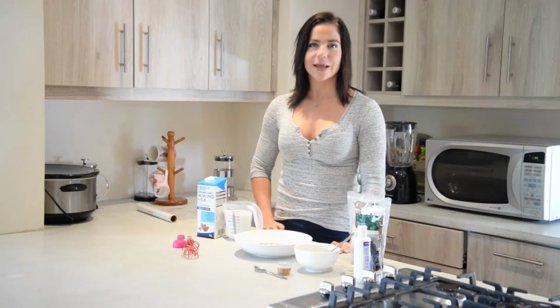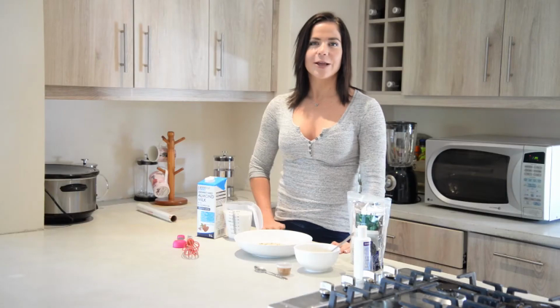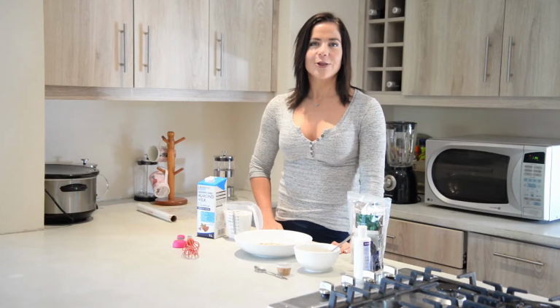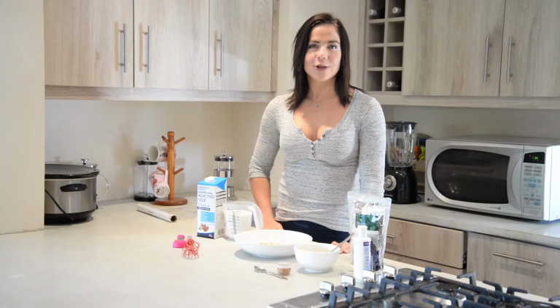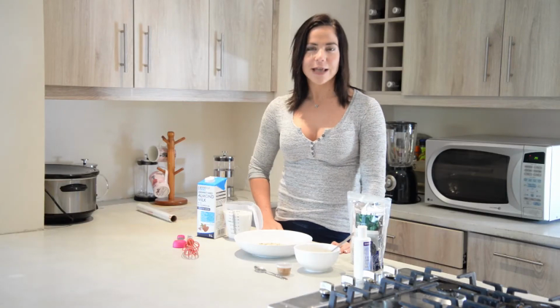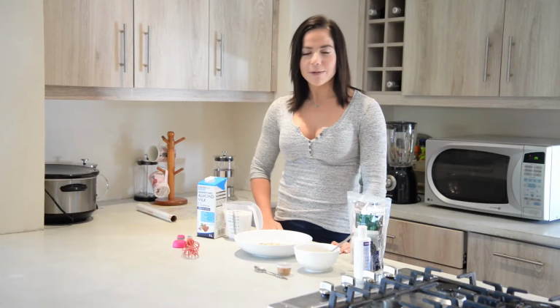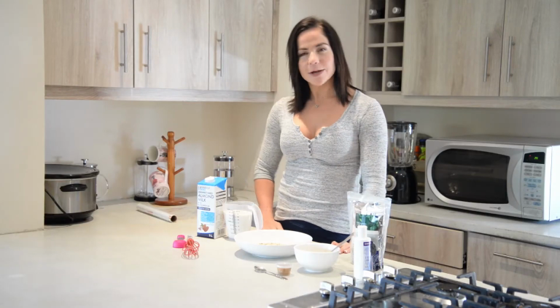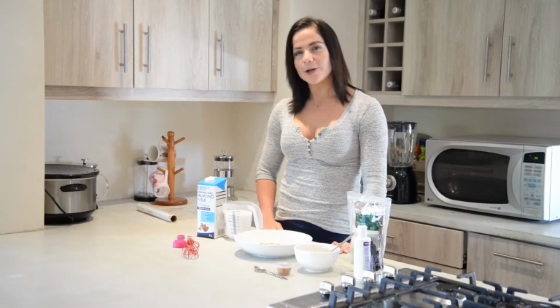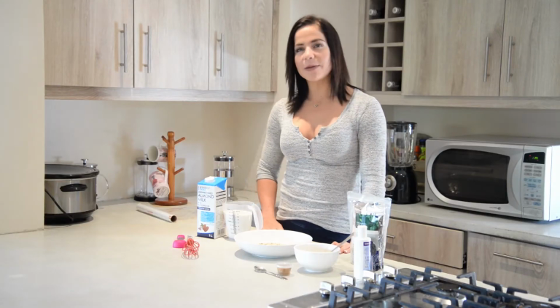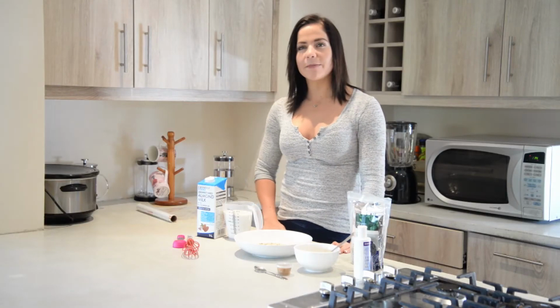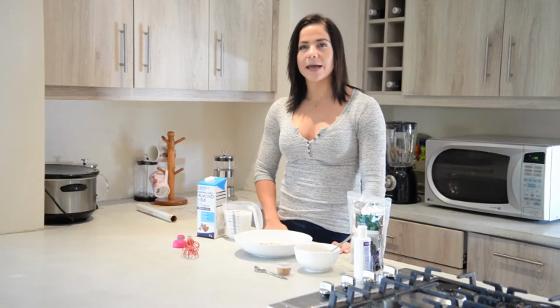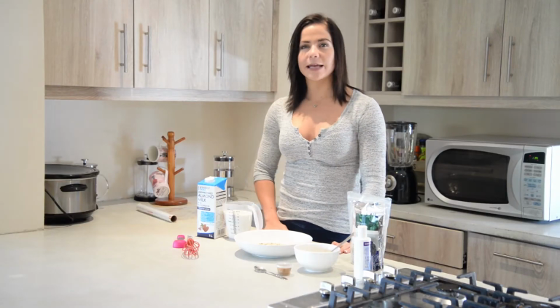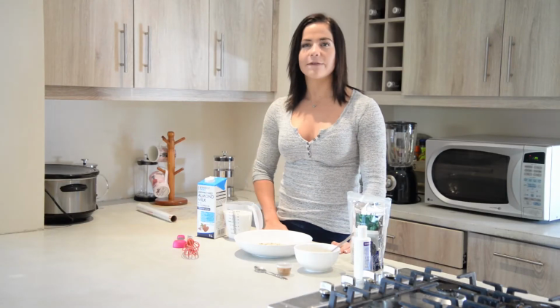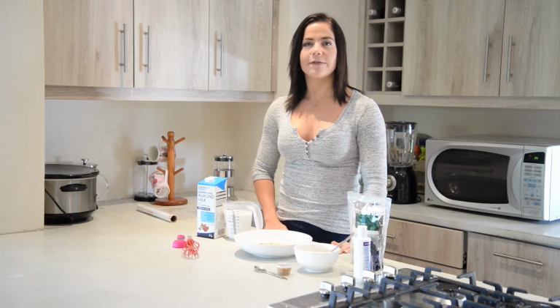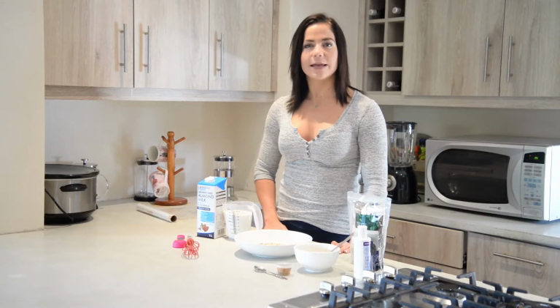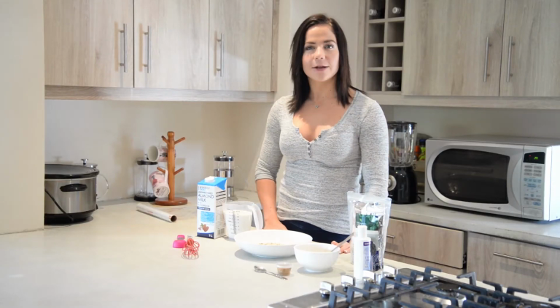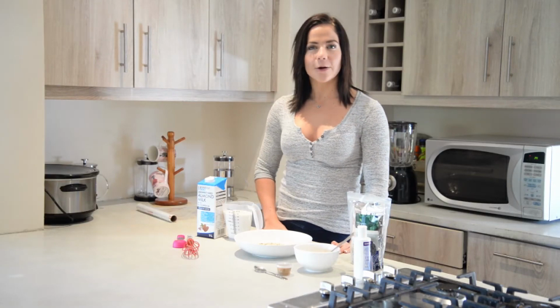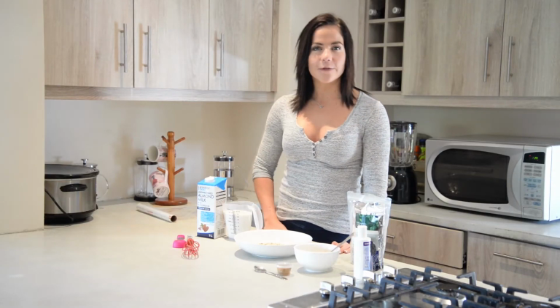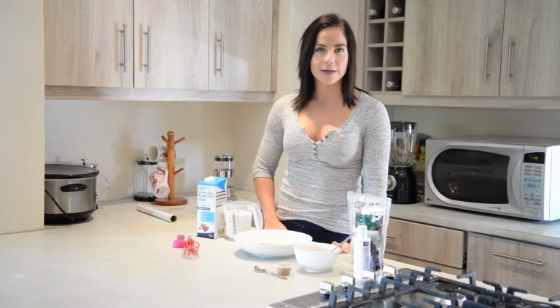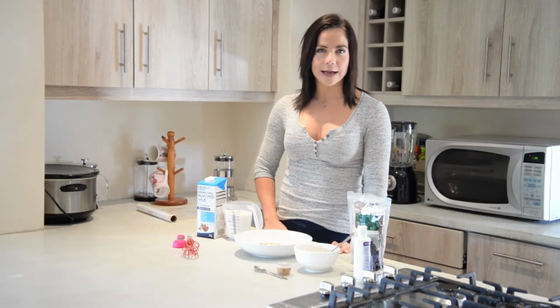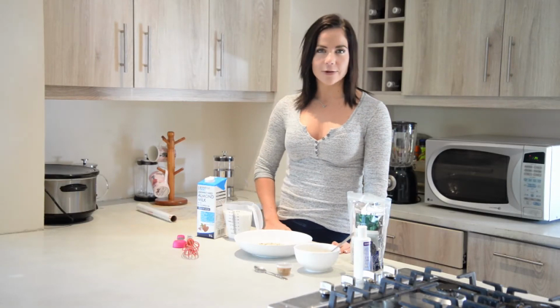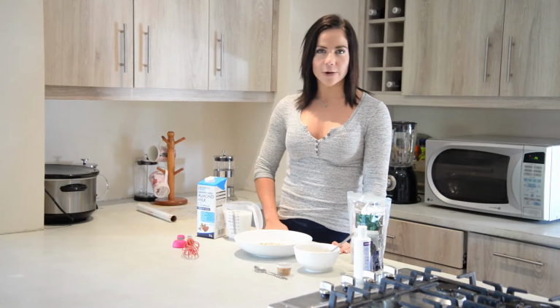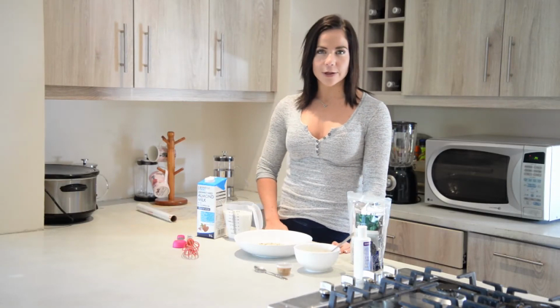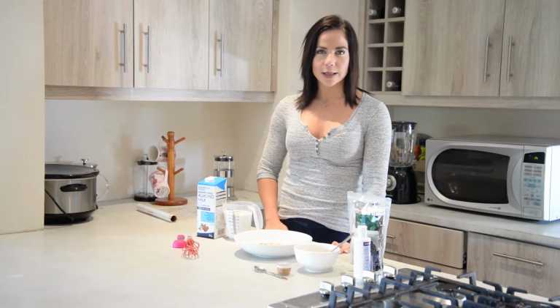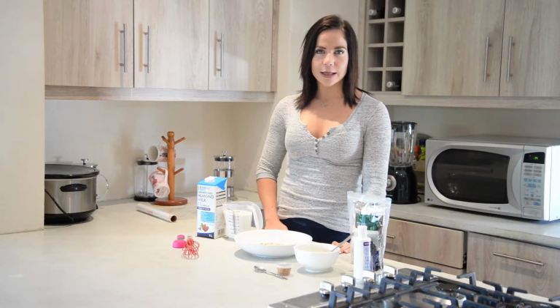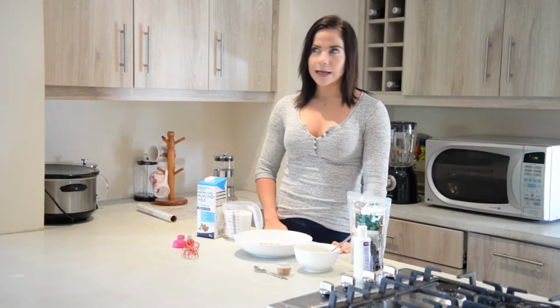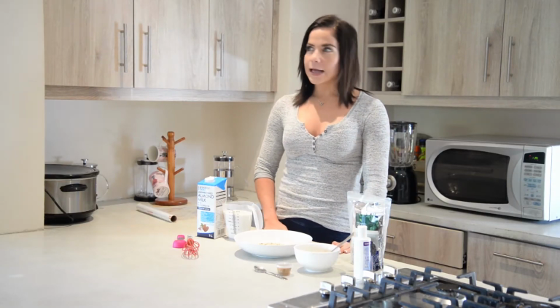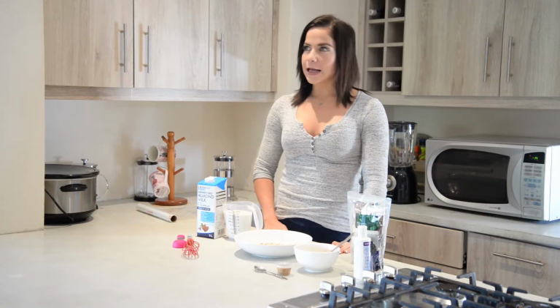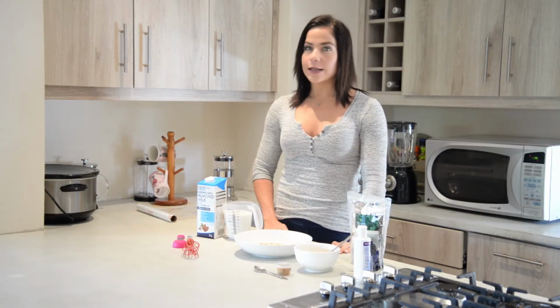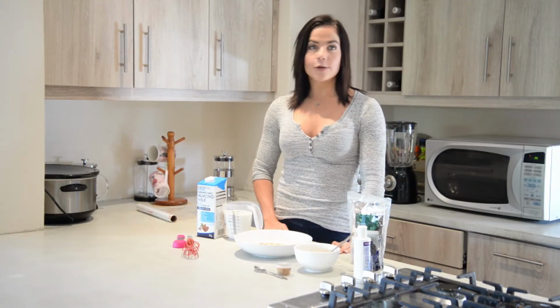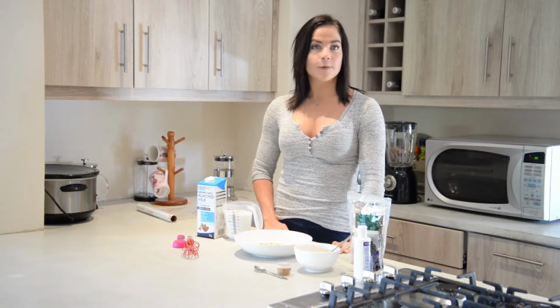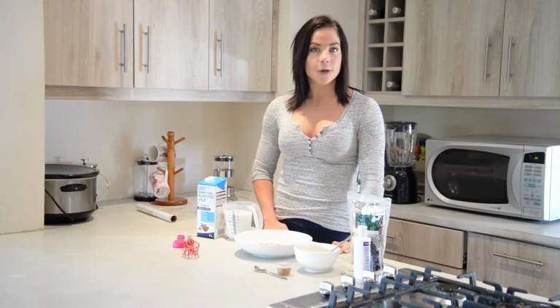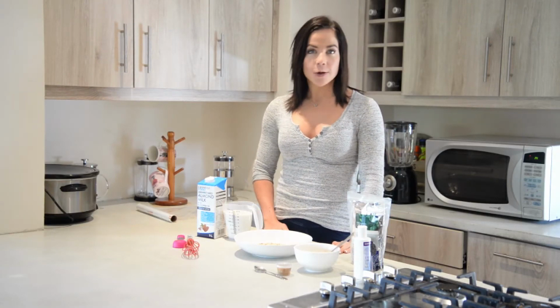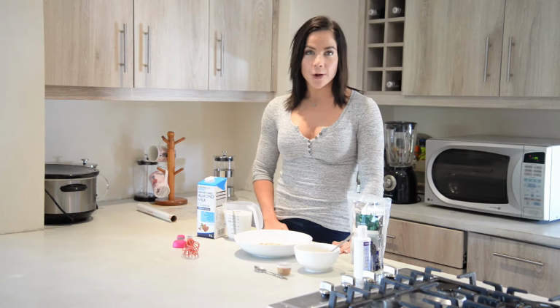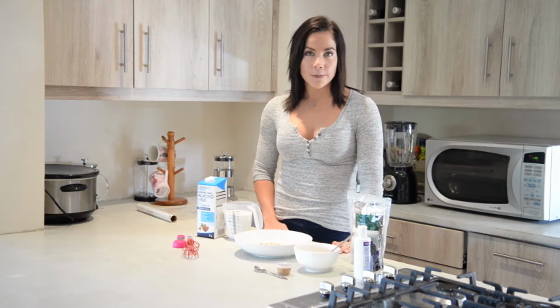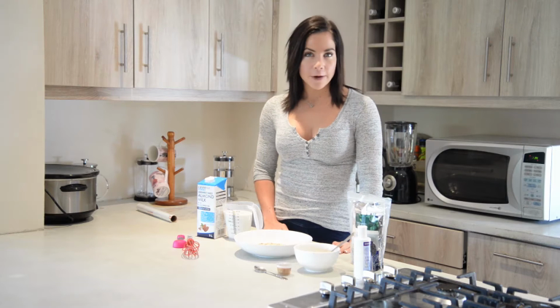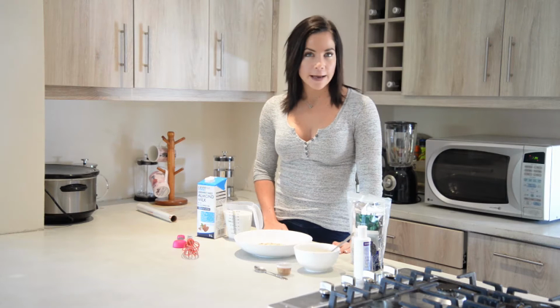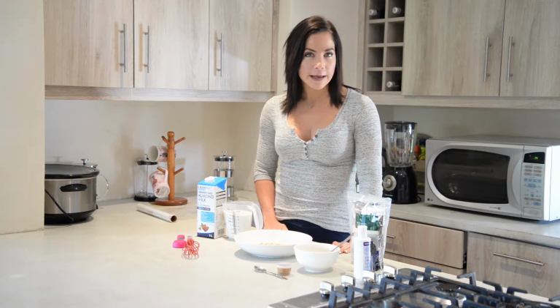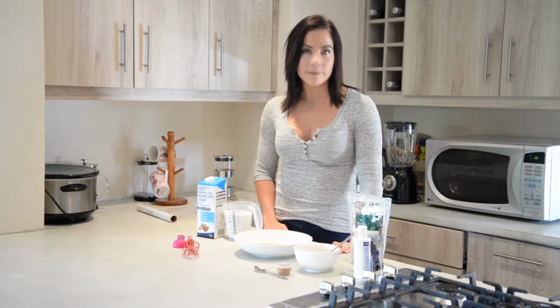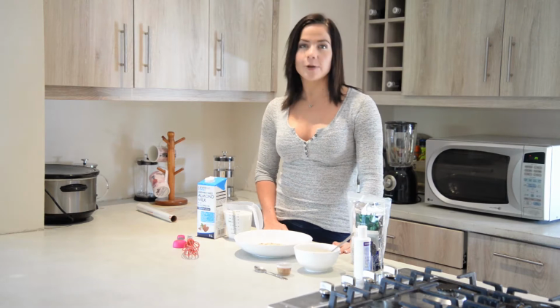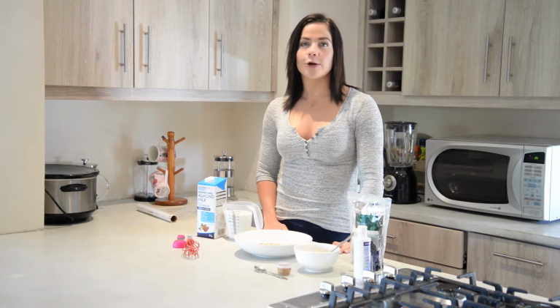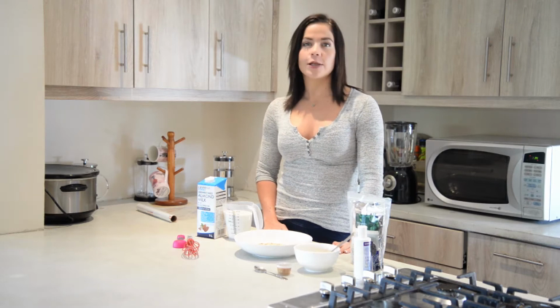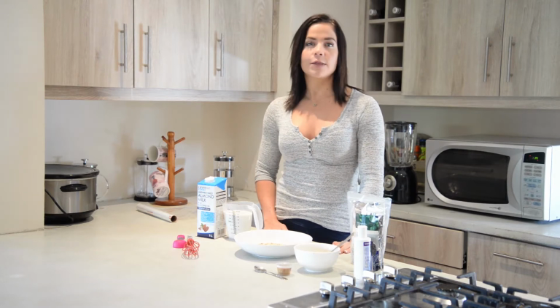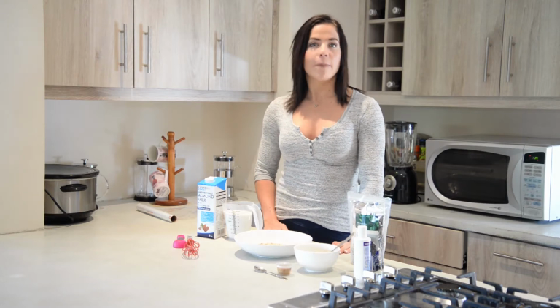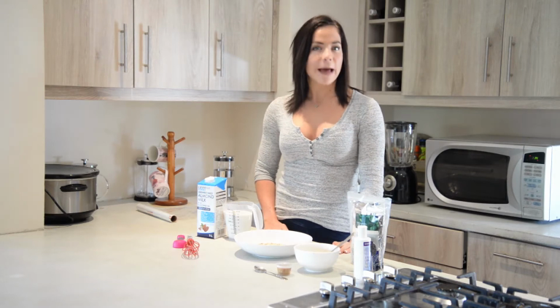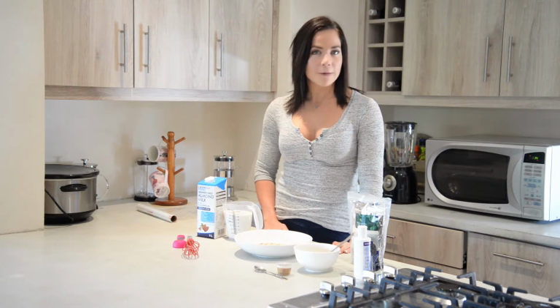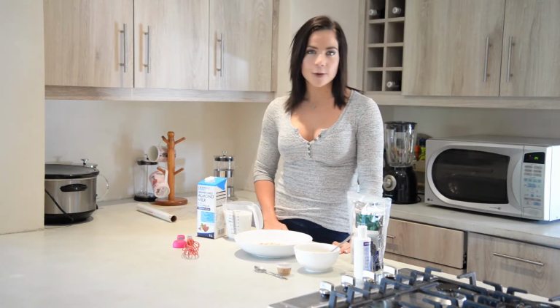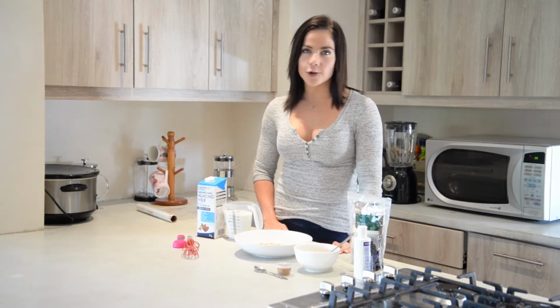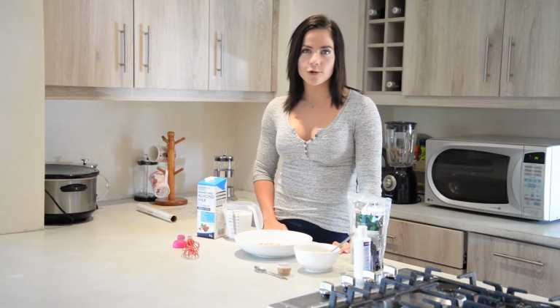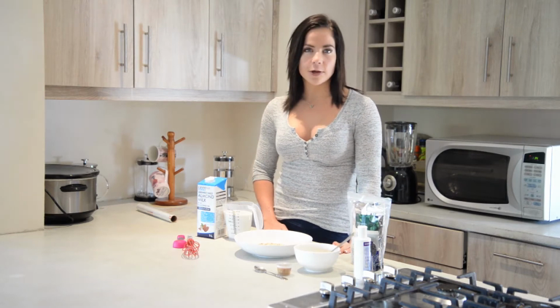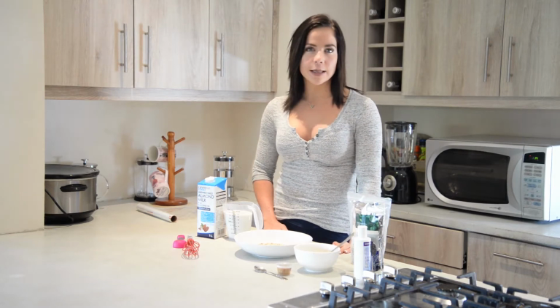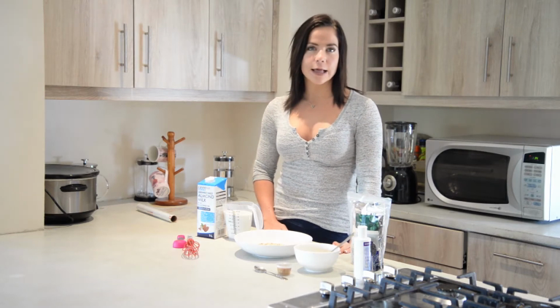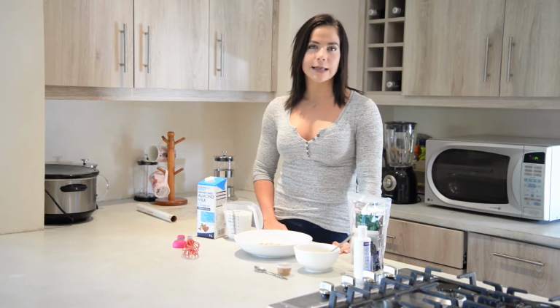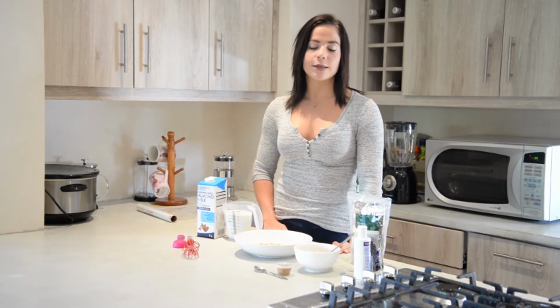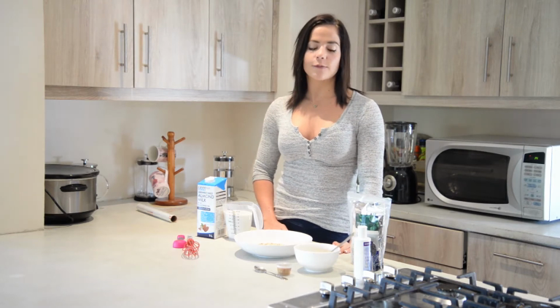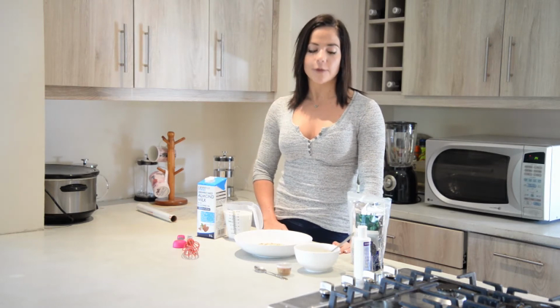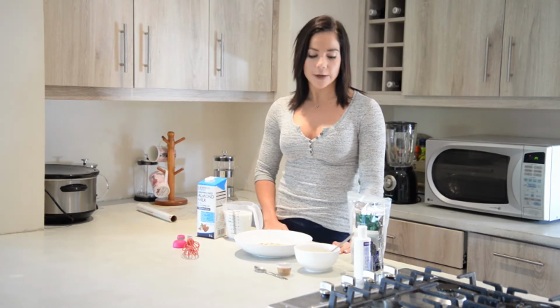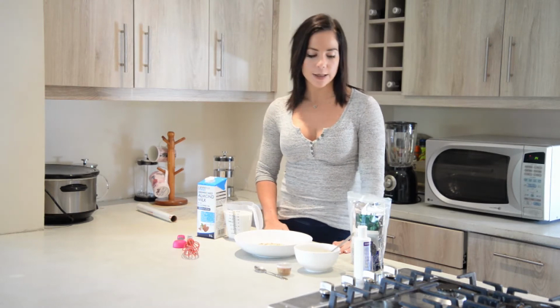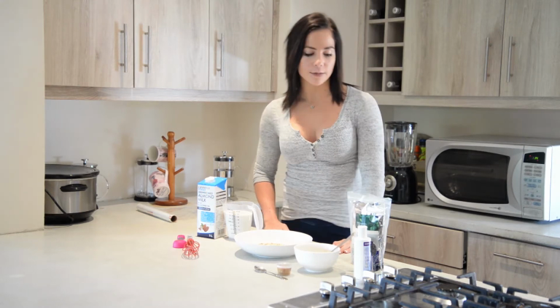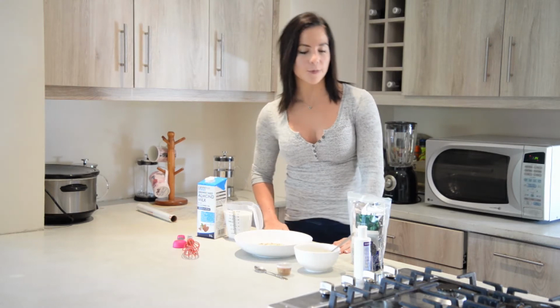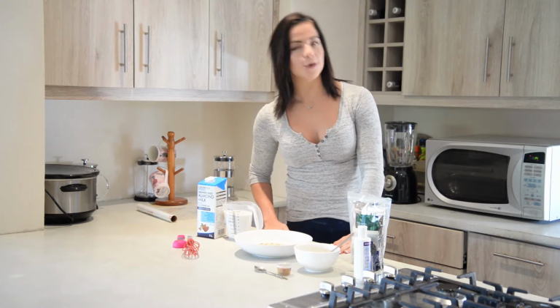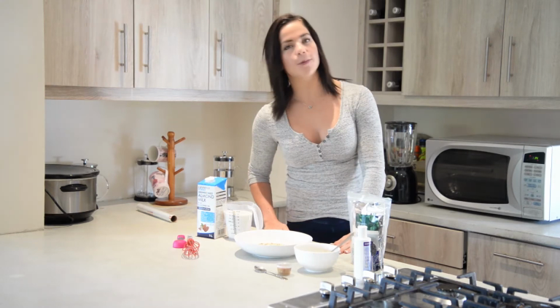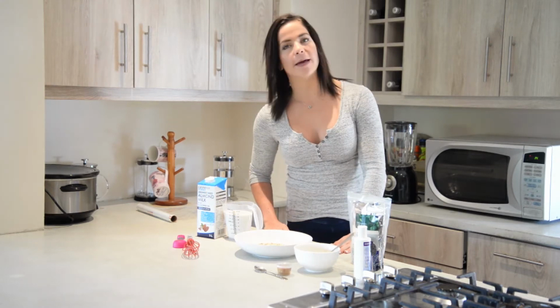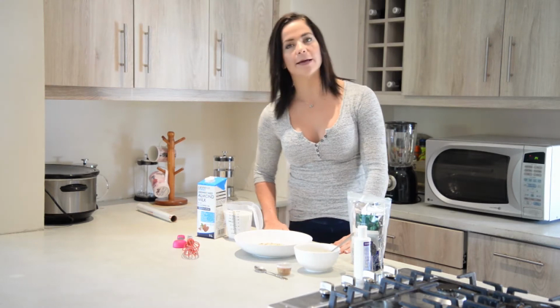Today we're going to be making Vegan Overnight Oats. It's a real no-brainer because it's packed with nutrients and it's very simple to make.